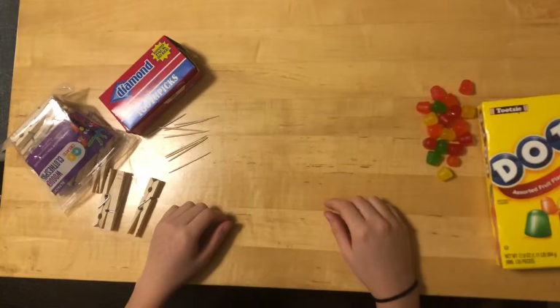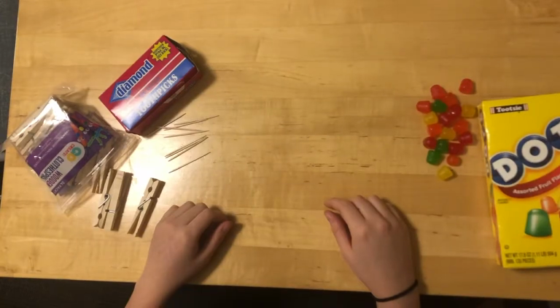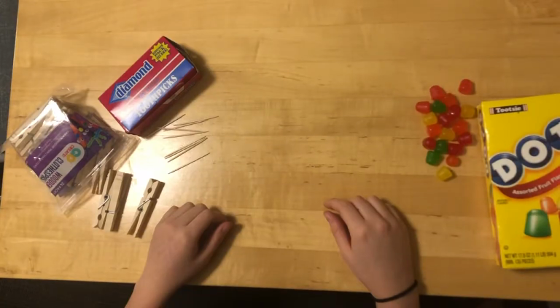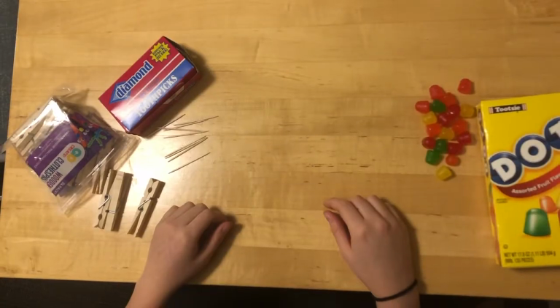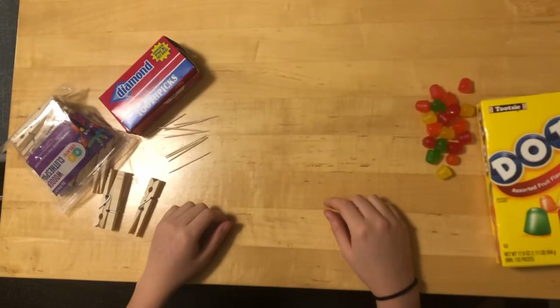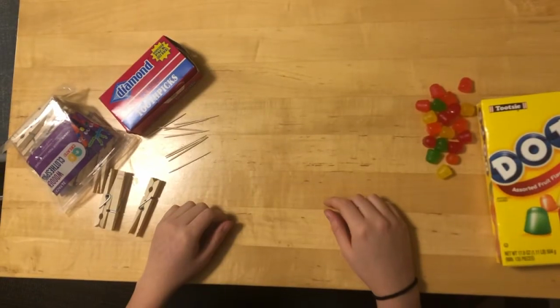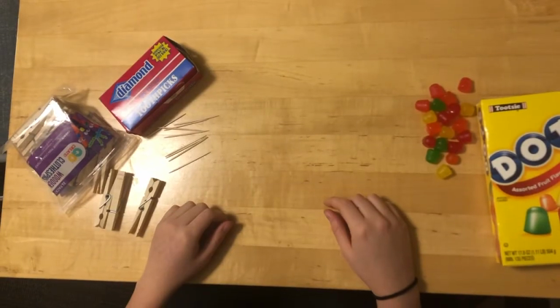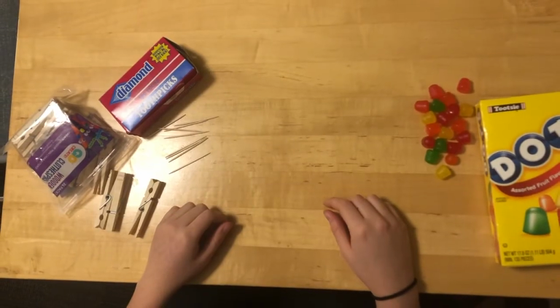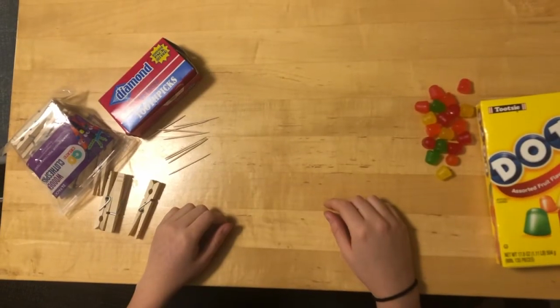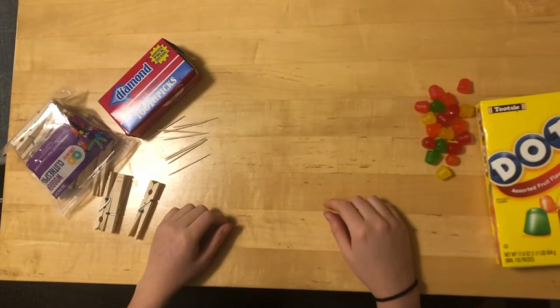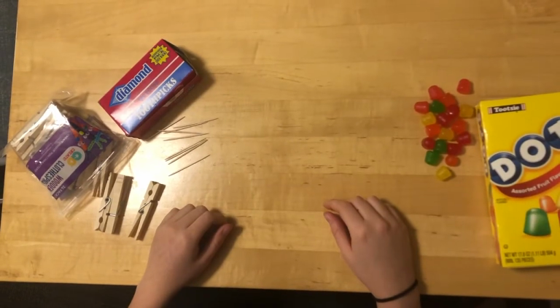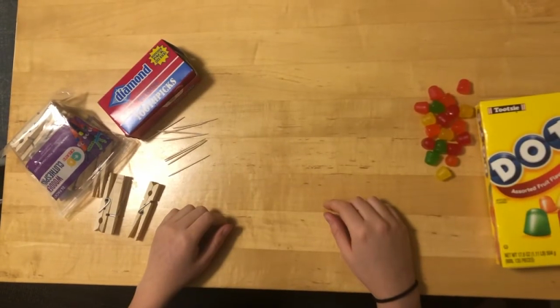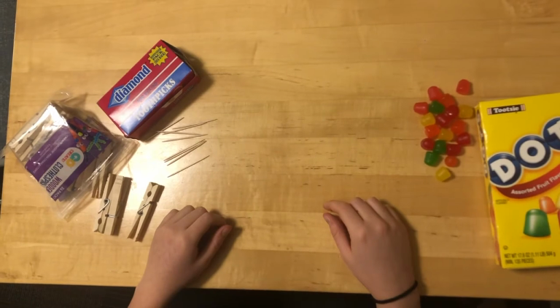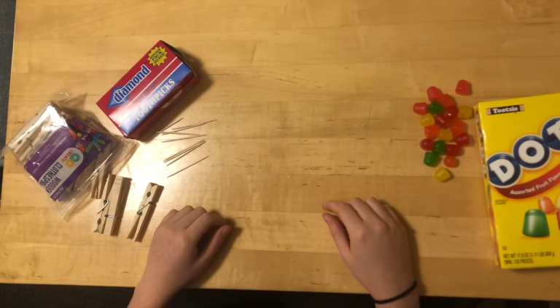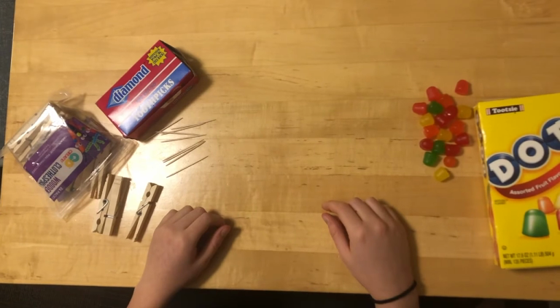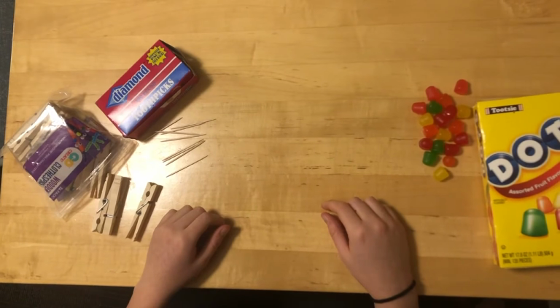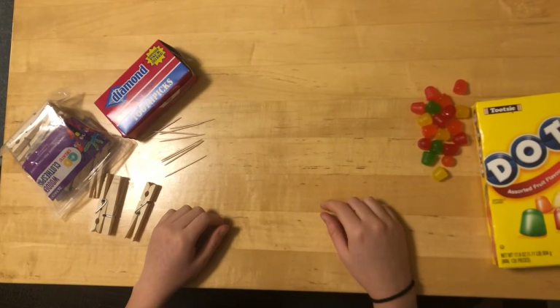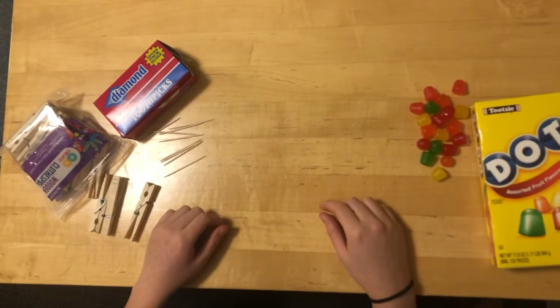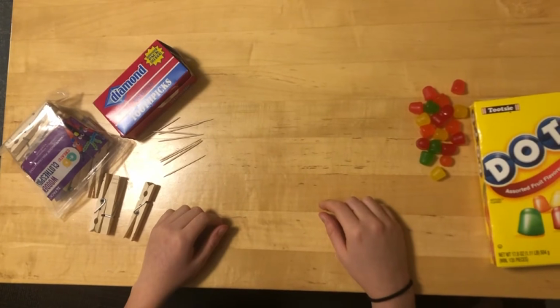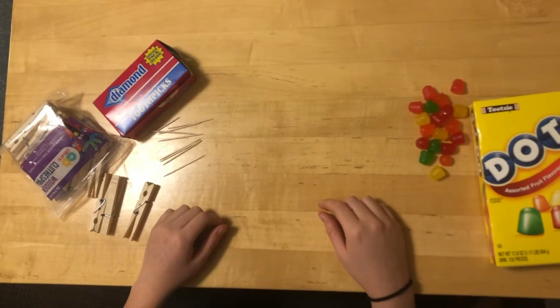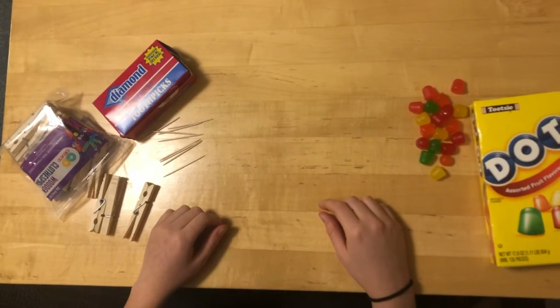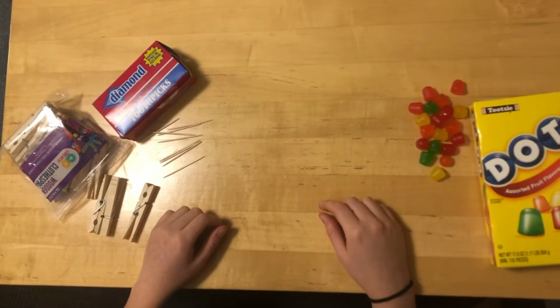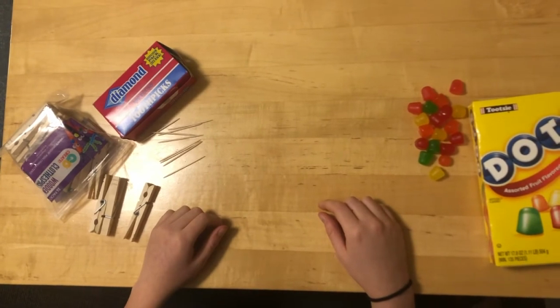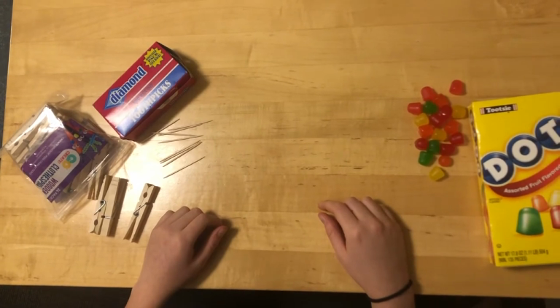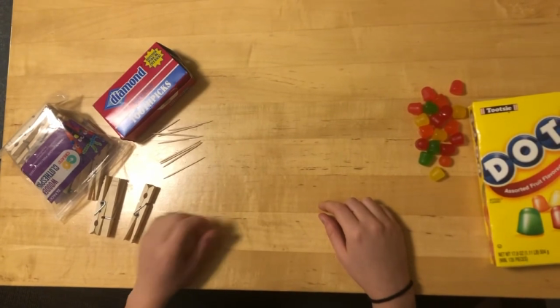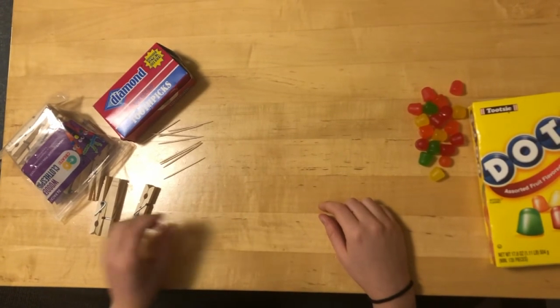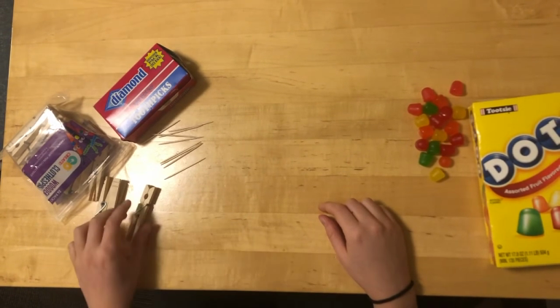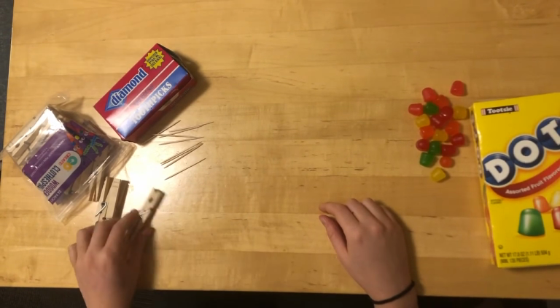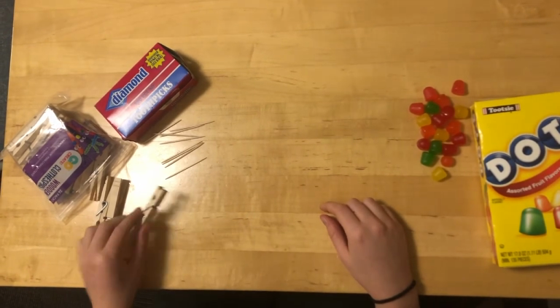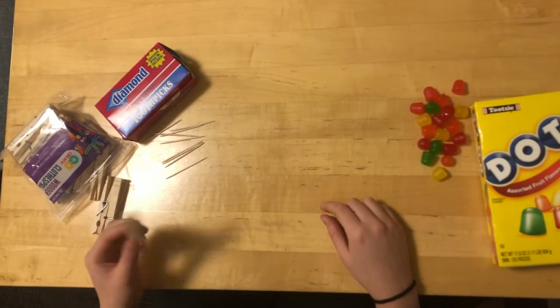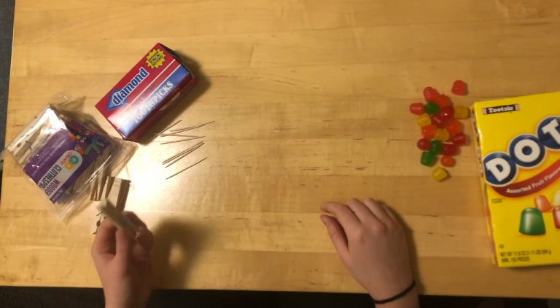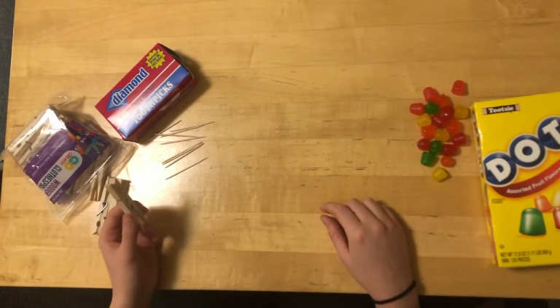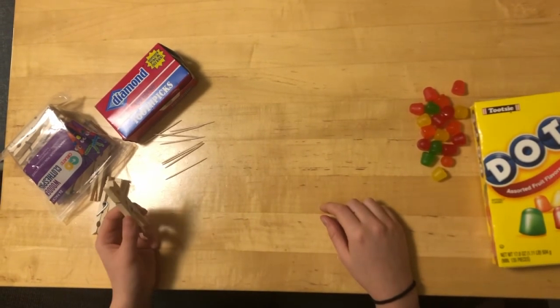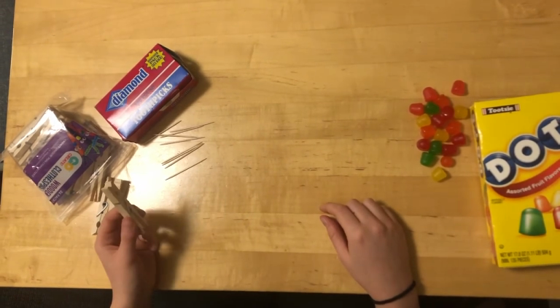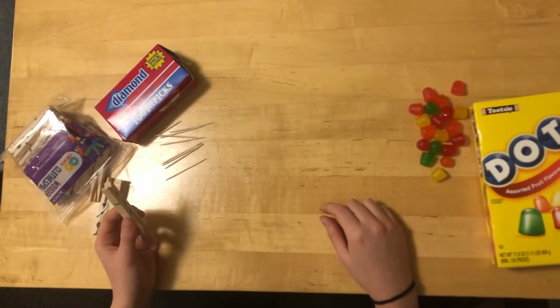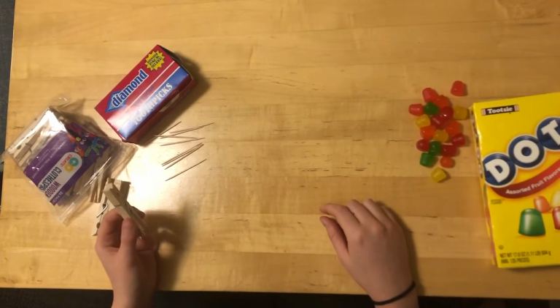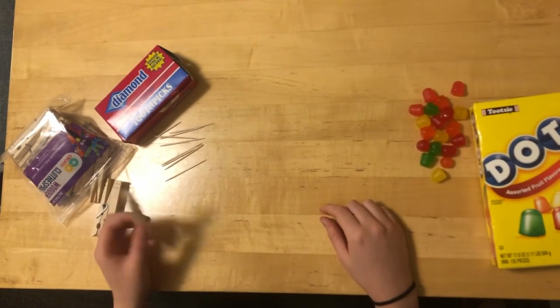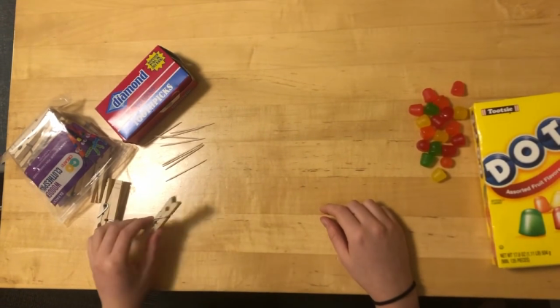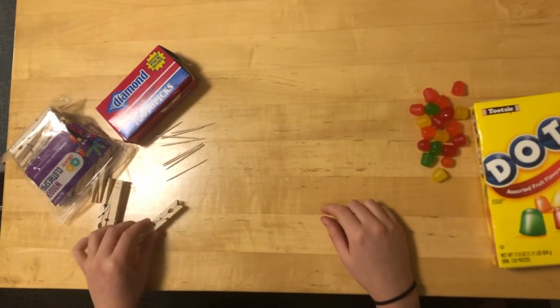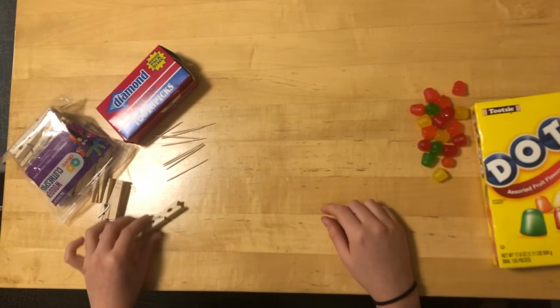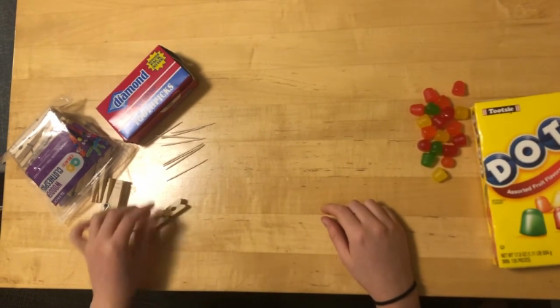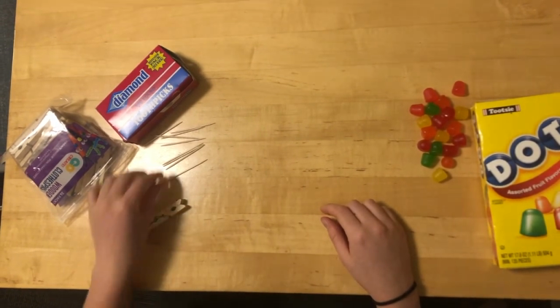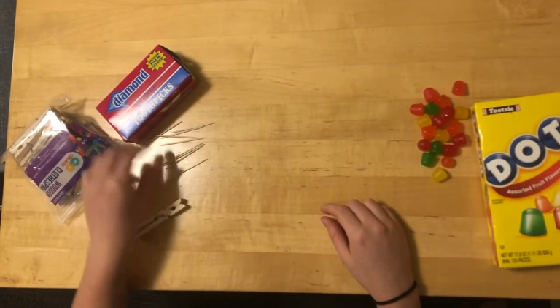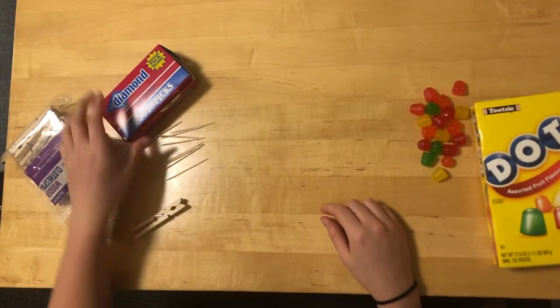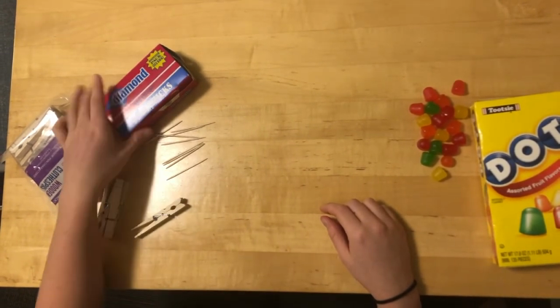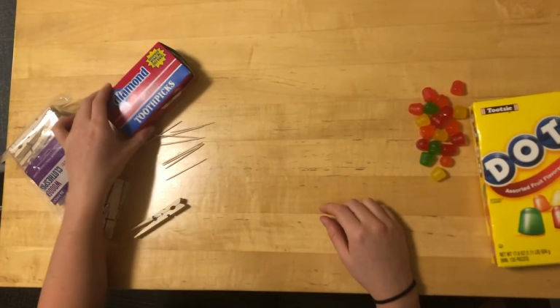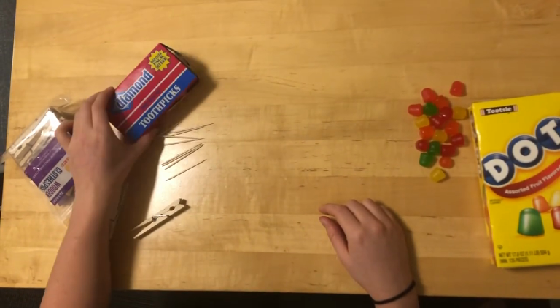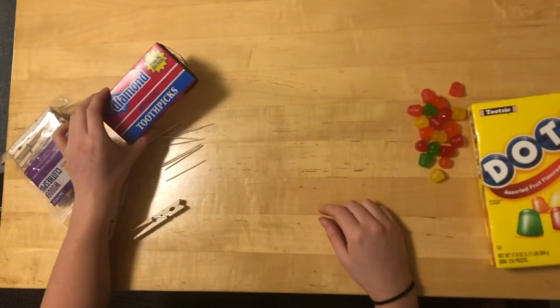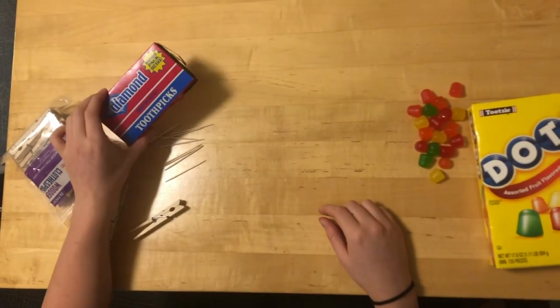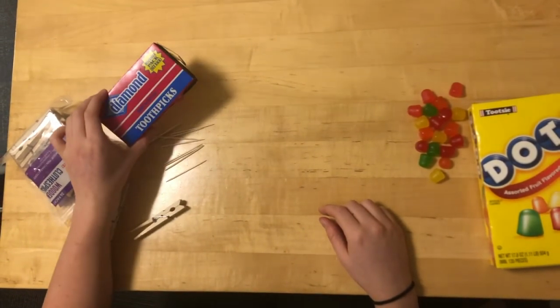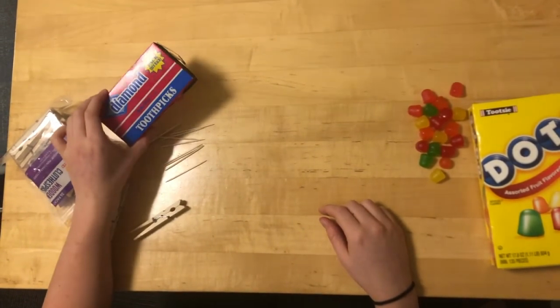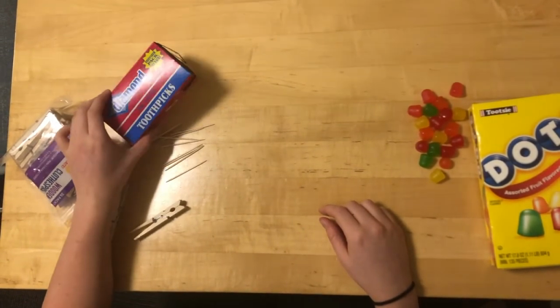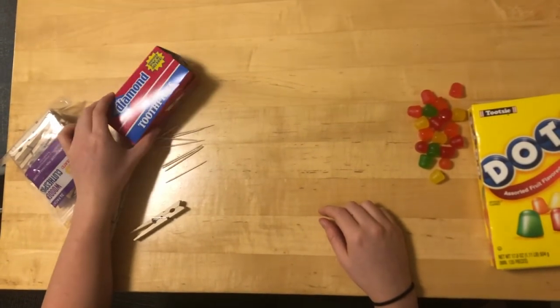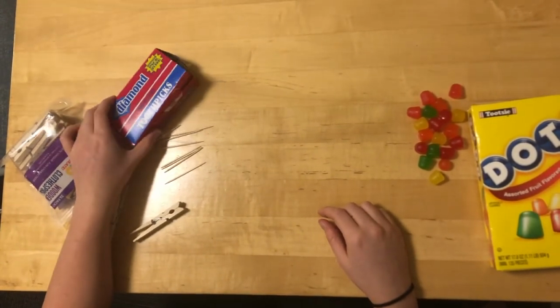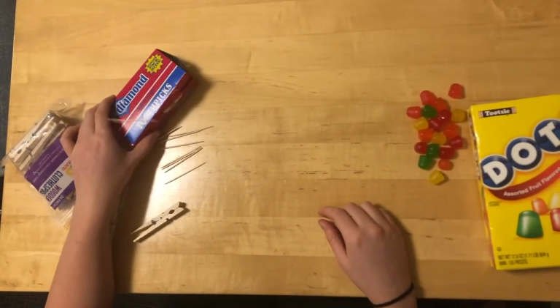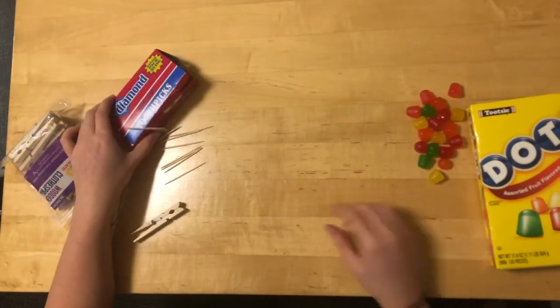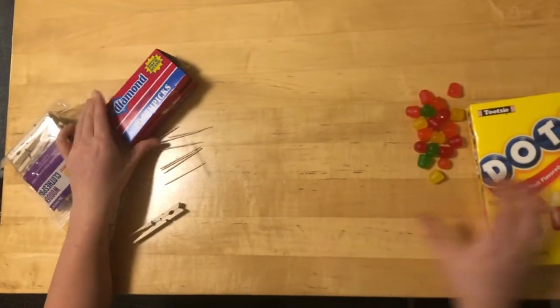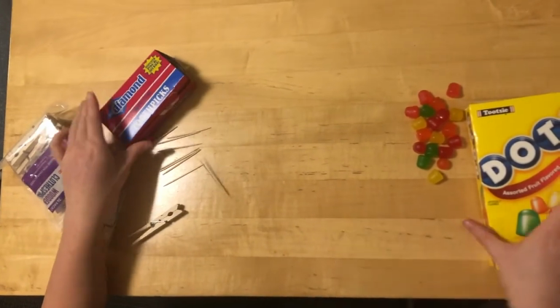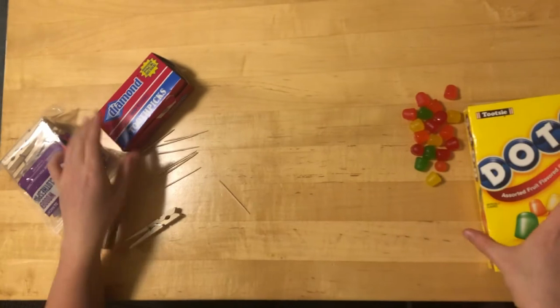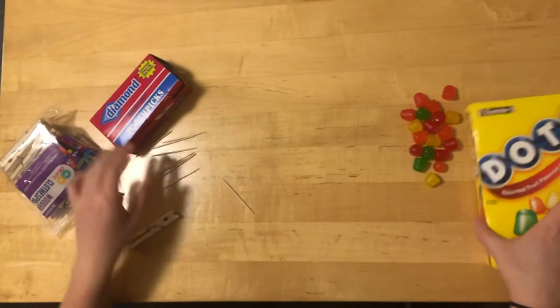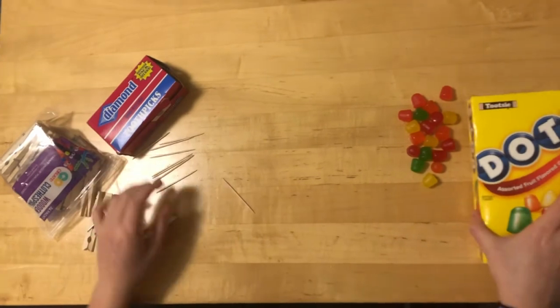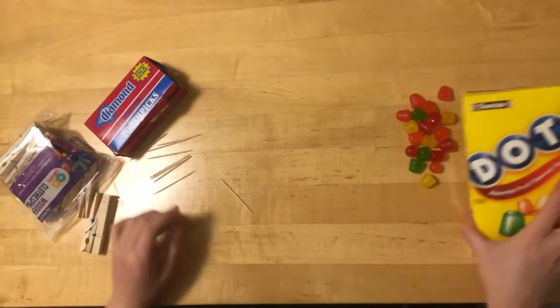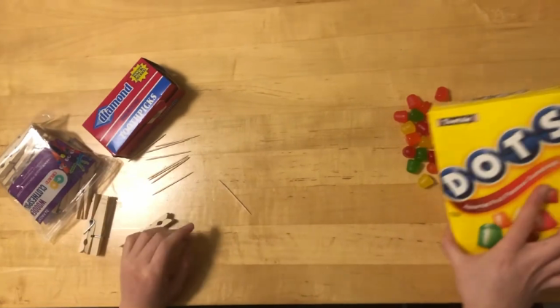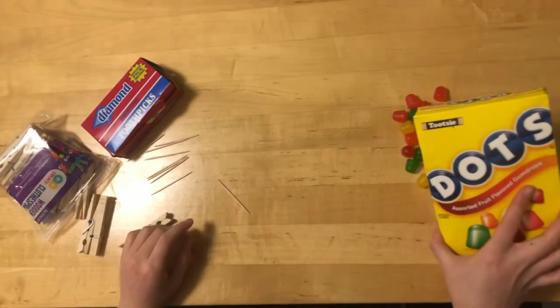To make the clothespin cars, you're going to need three items. You'll need clothespins, toothpicks, and gumdrops.